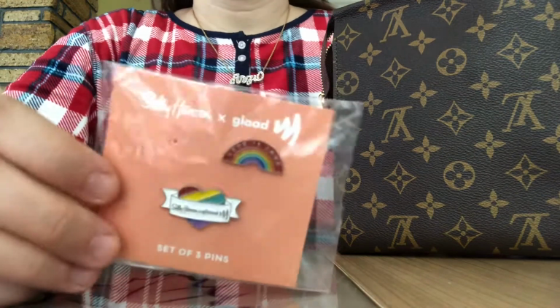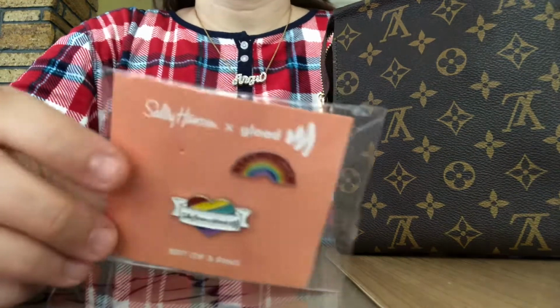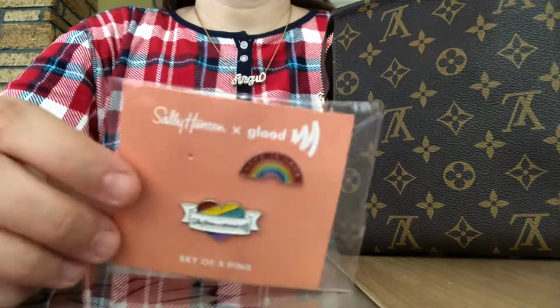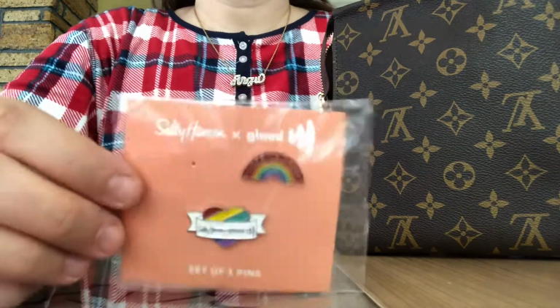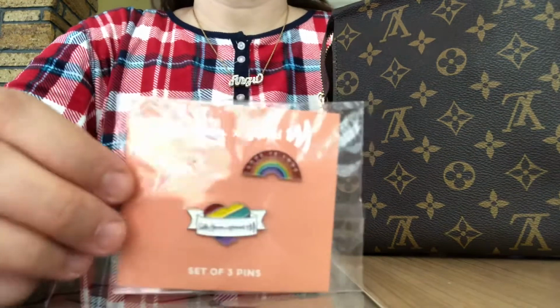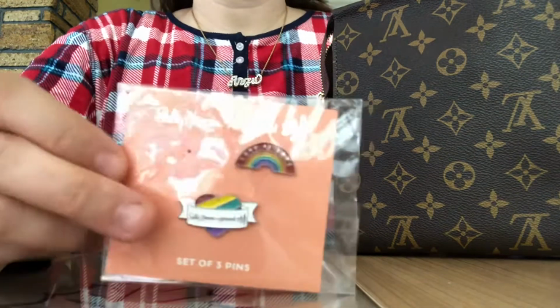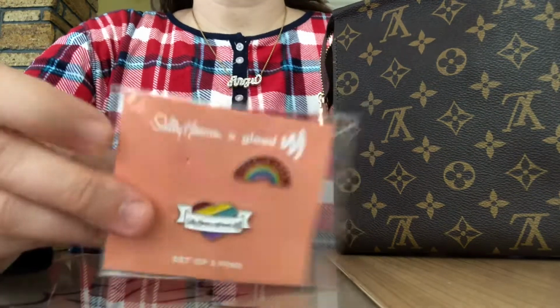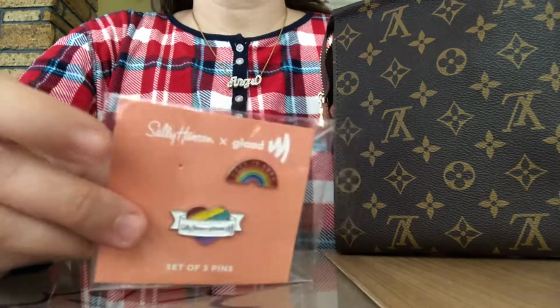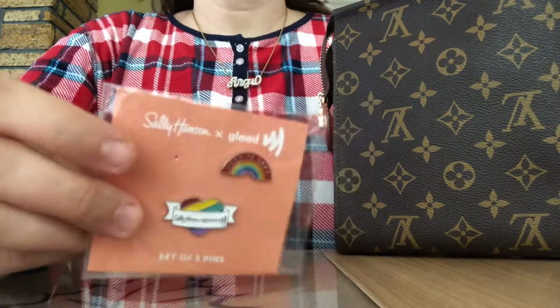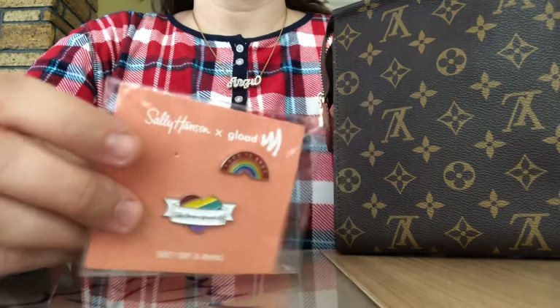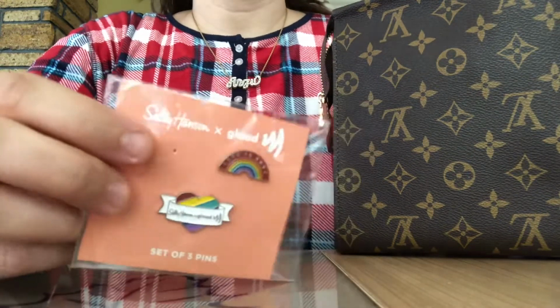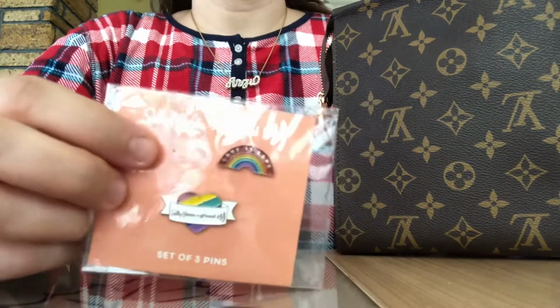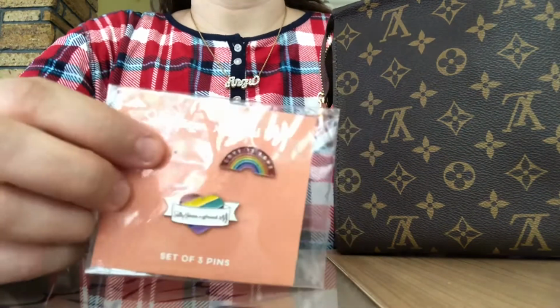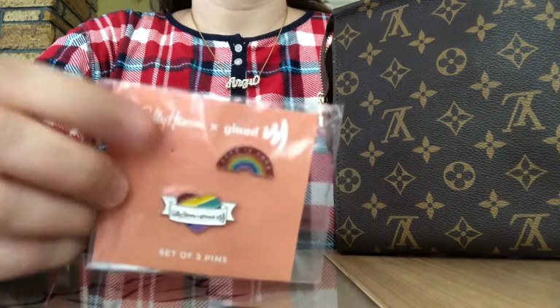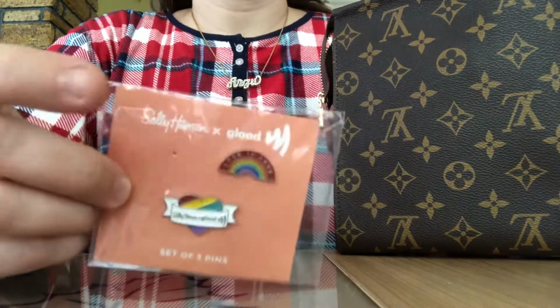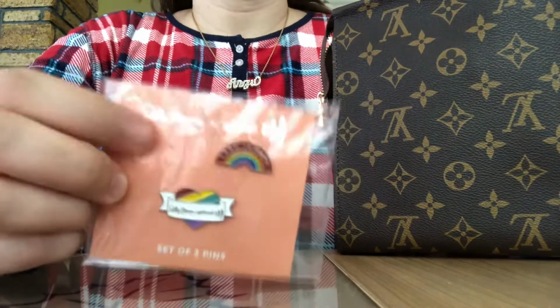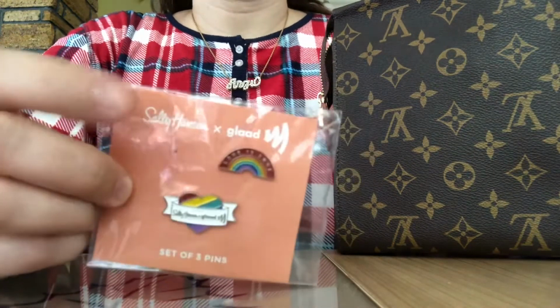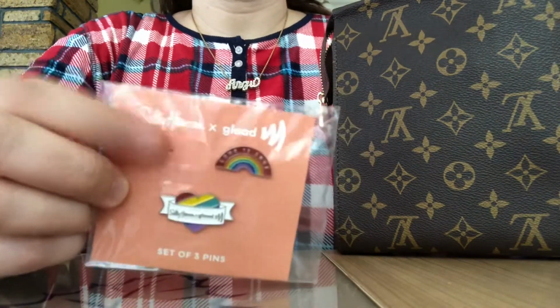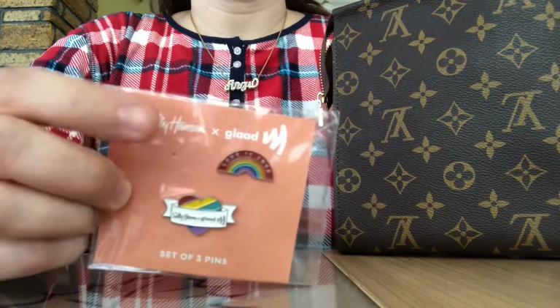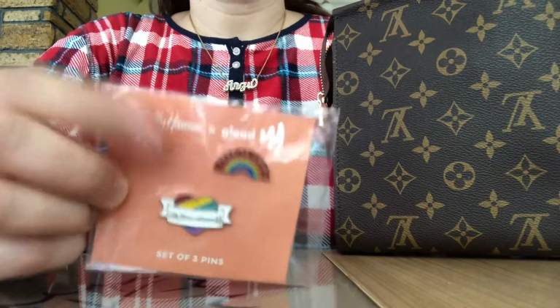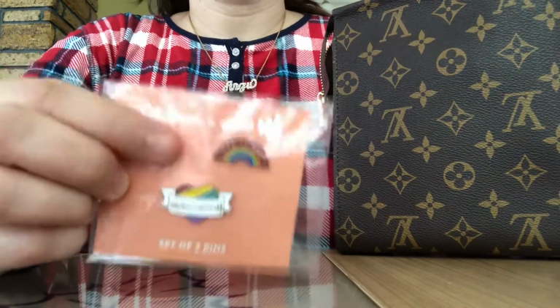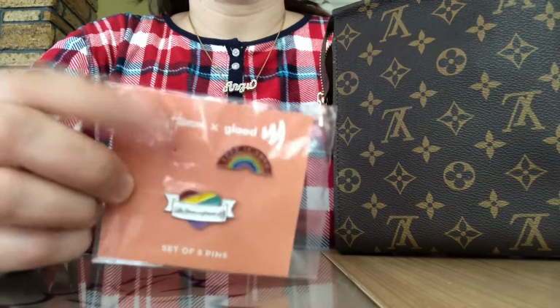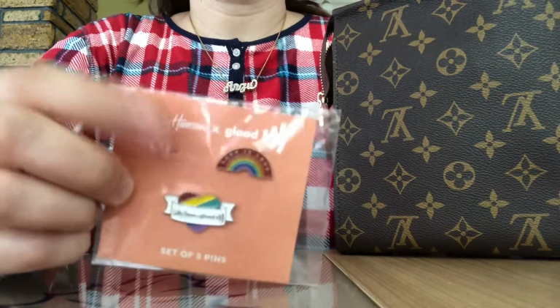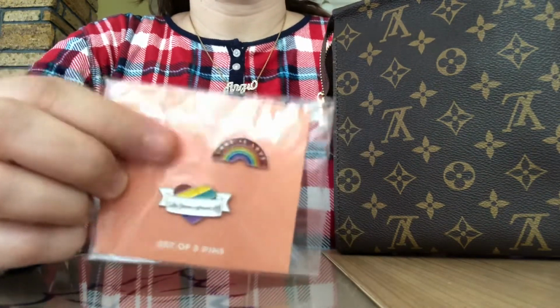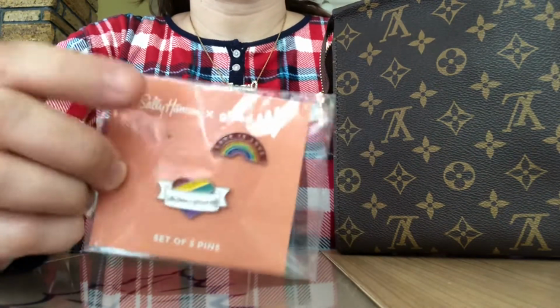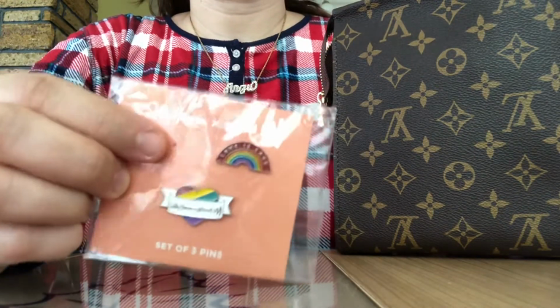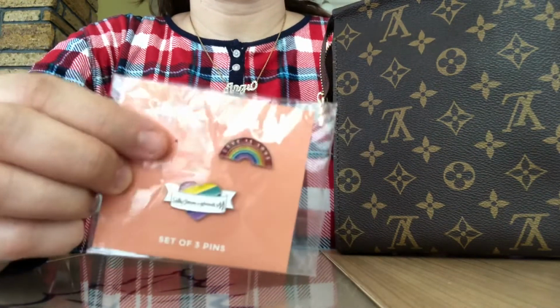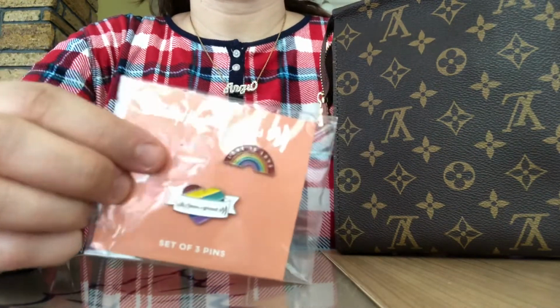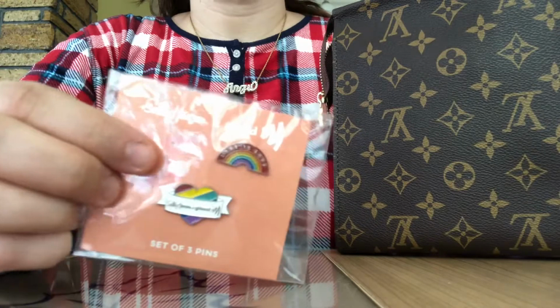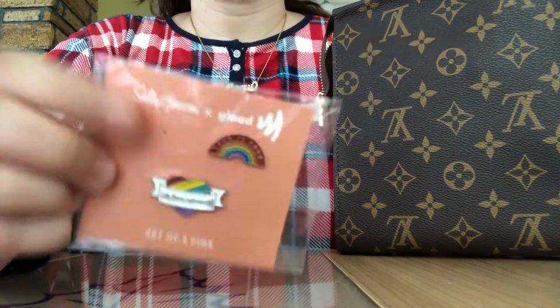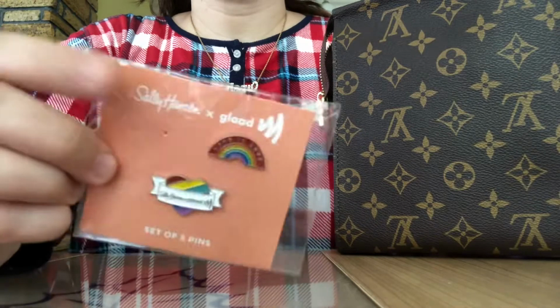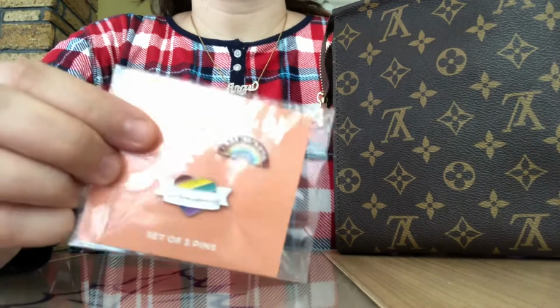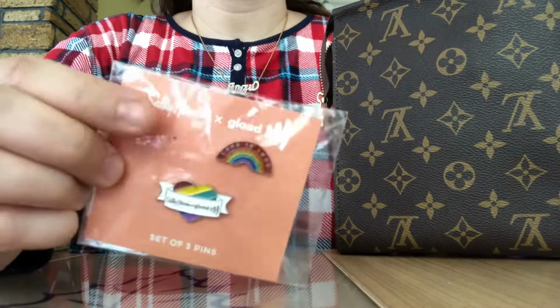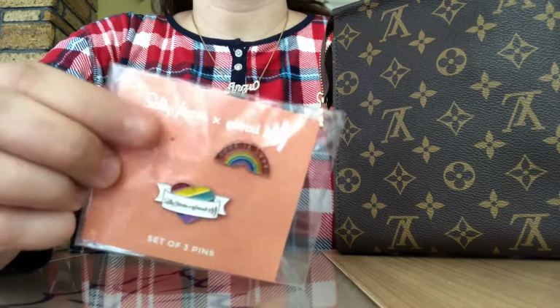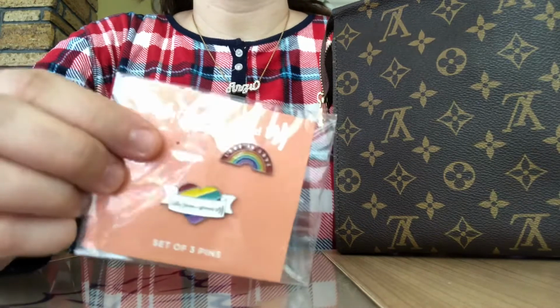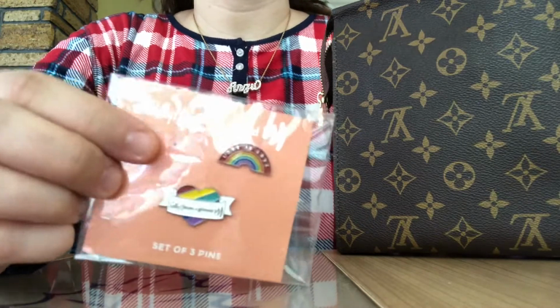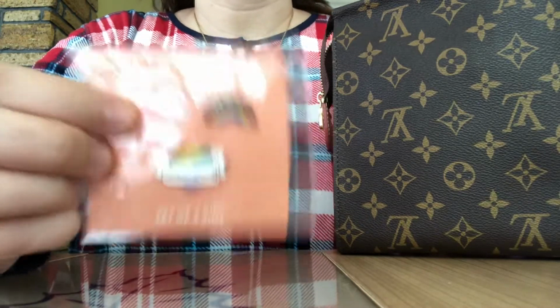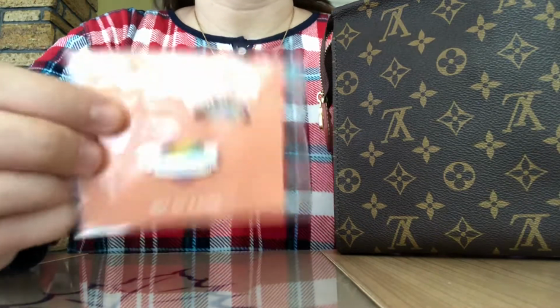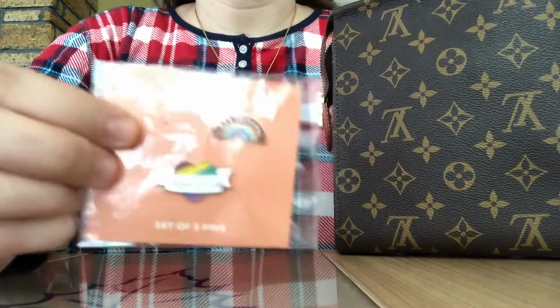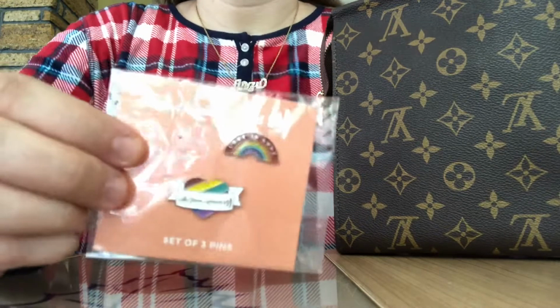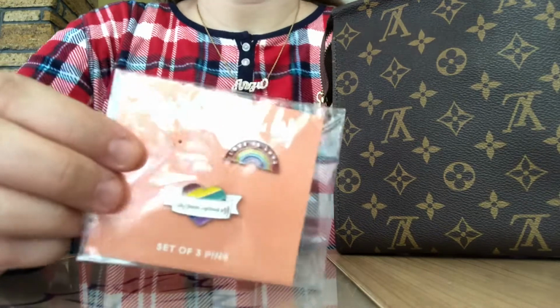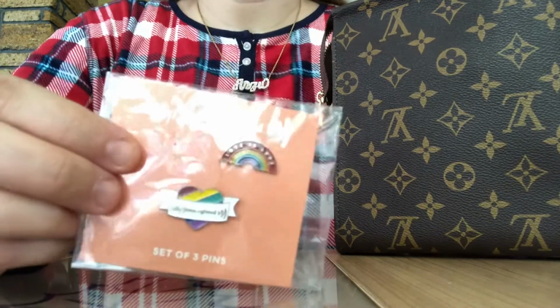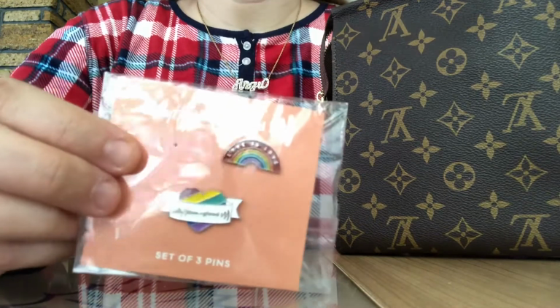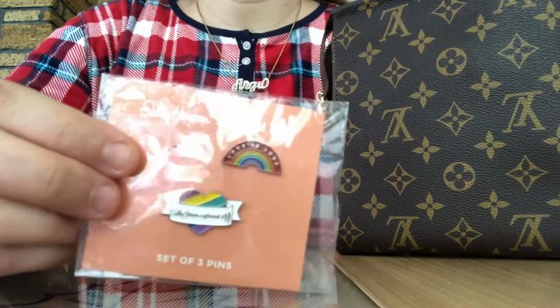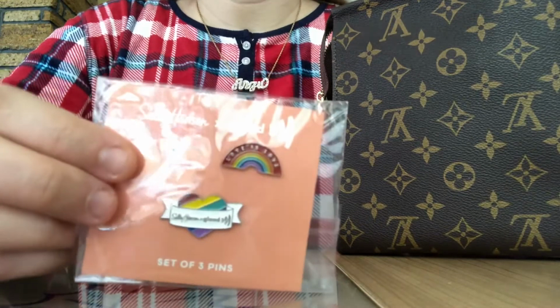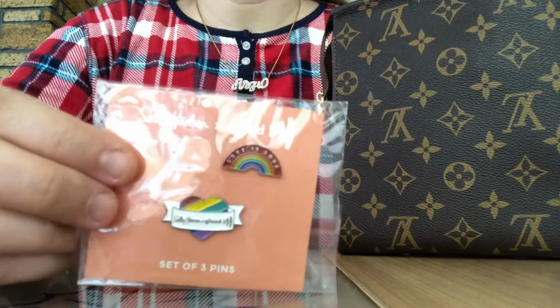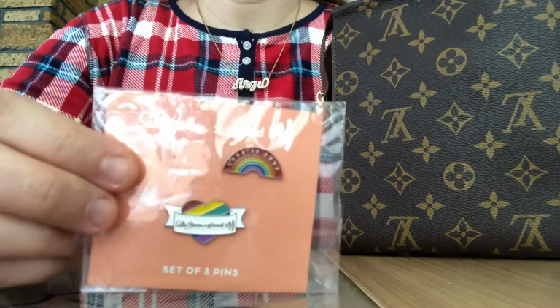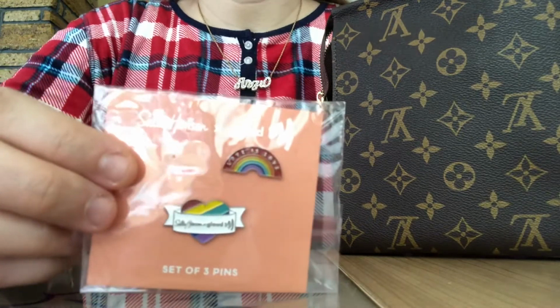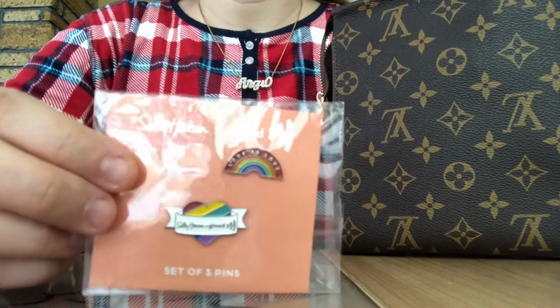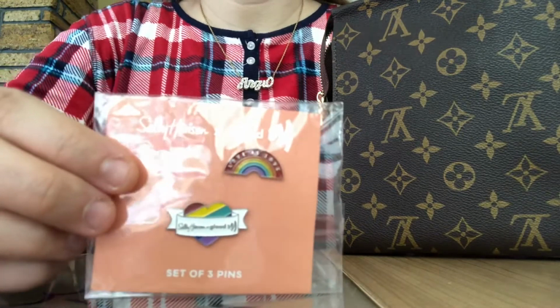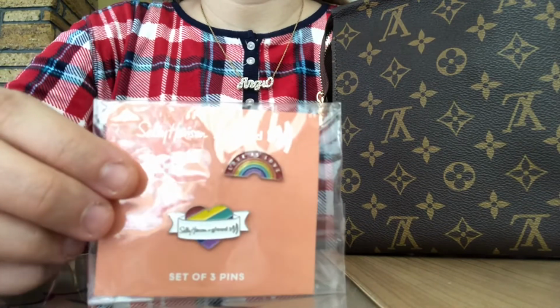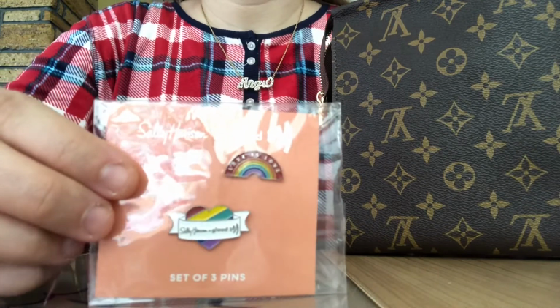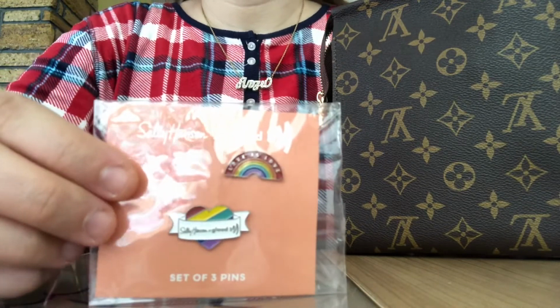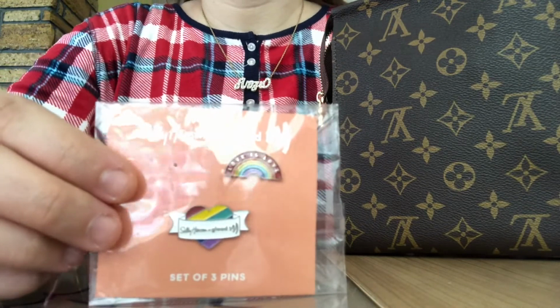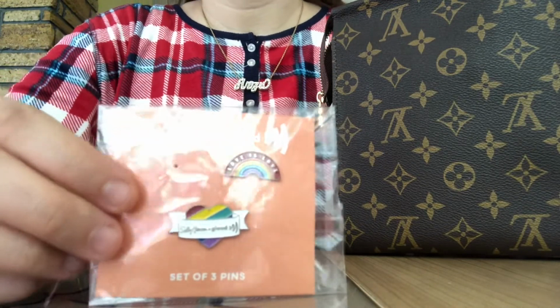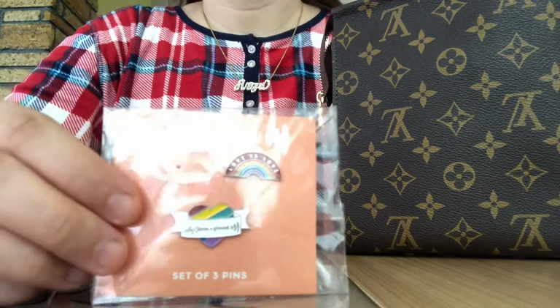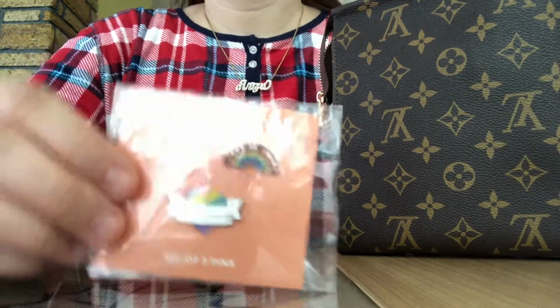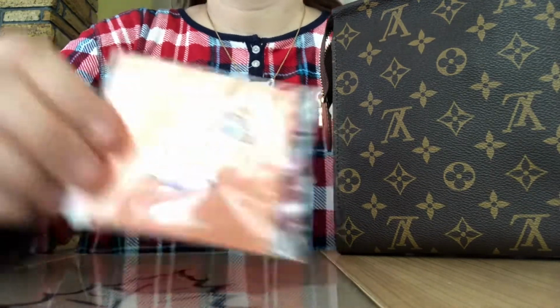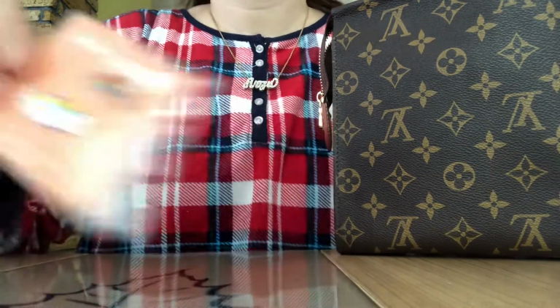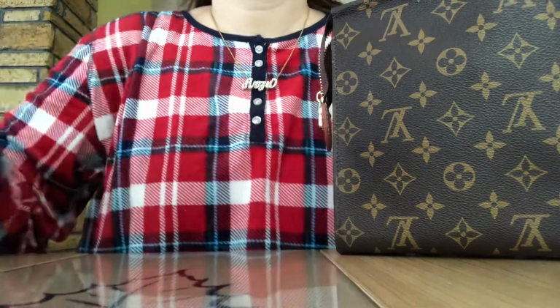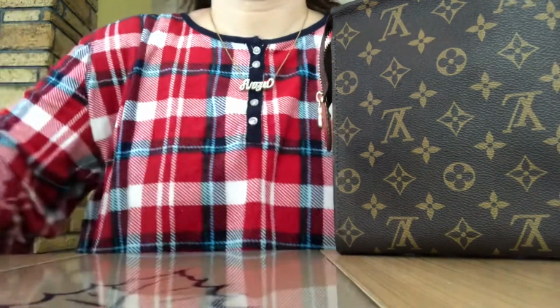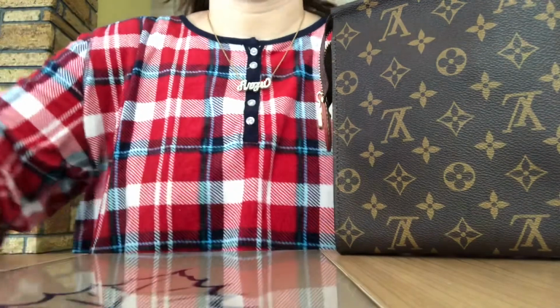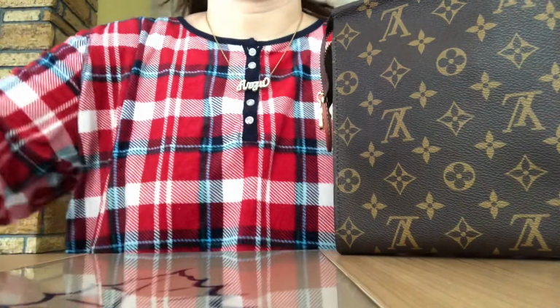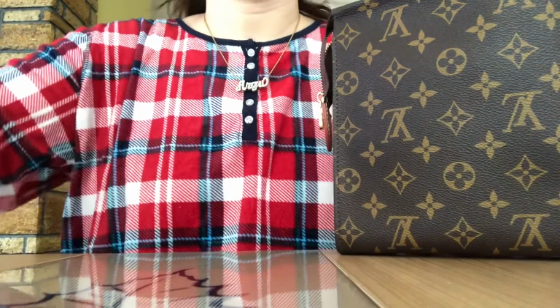I have these pride pins that I got from Walgreens last year — I love these! I had a third one, I just don't know where that third one went. That one was my favorite and I just don't know what I did with it unfortunately.